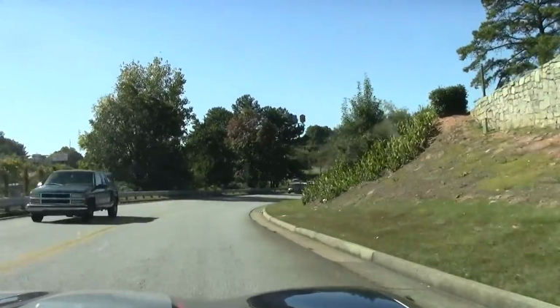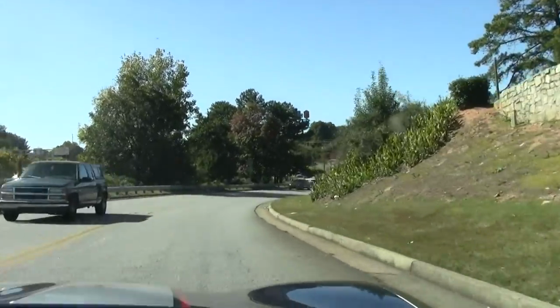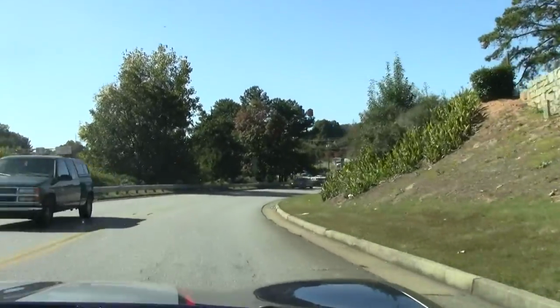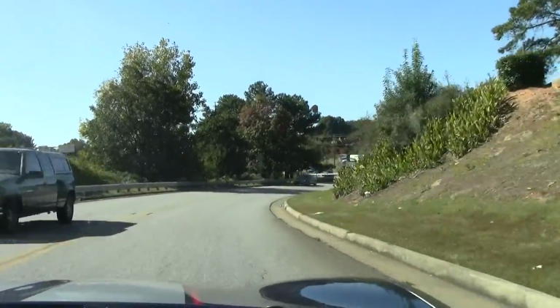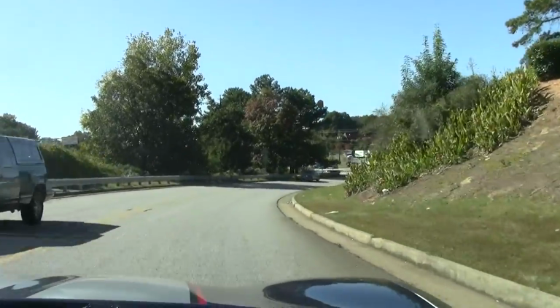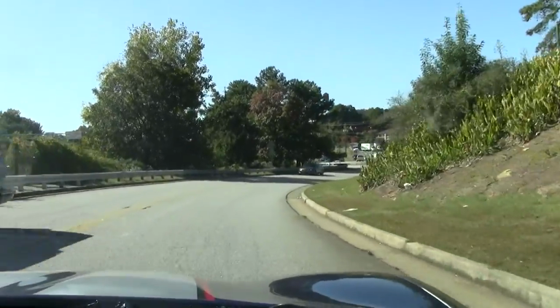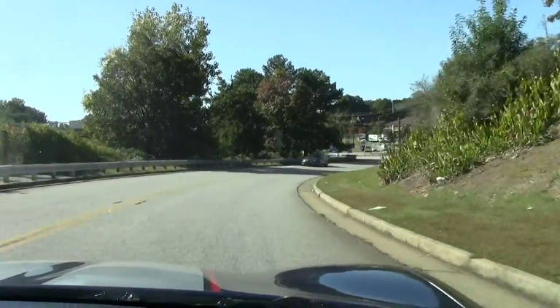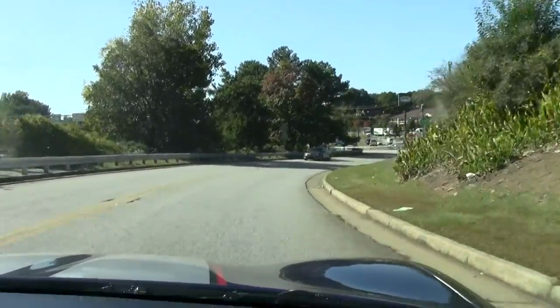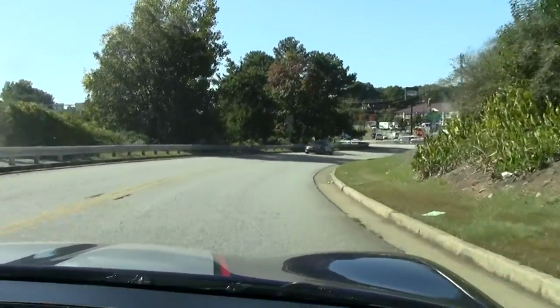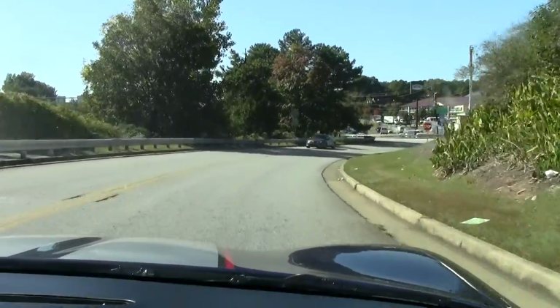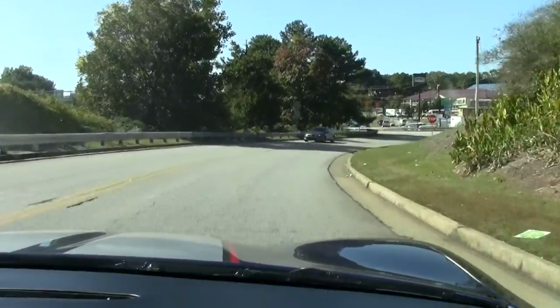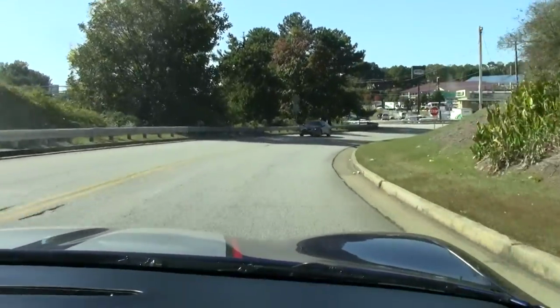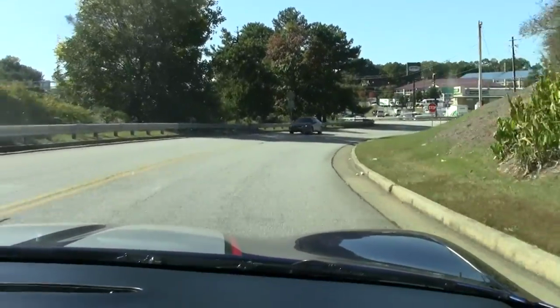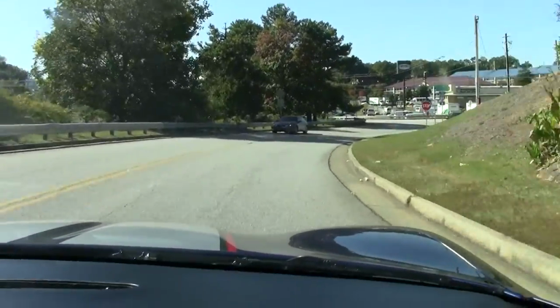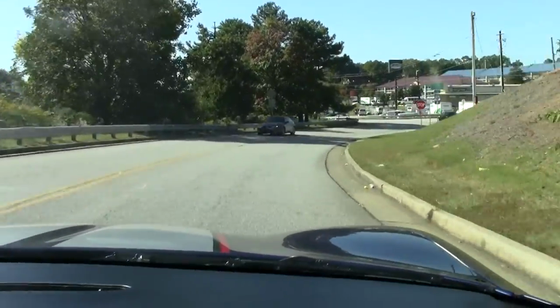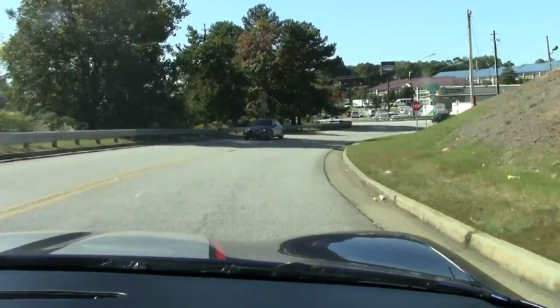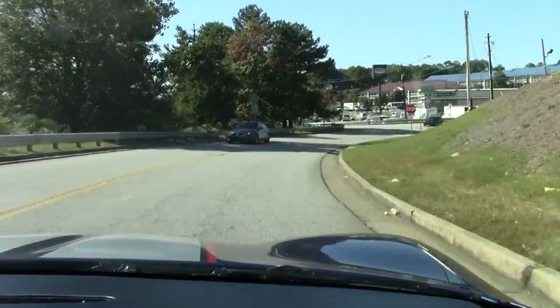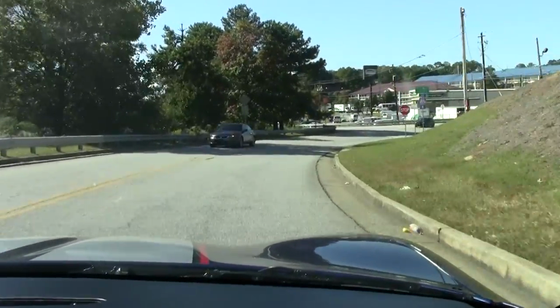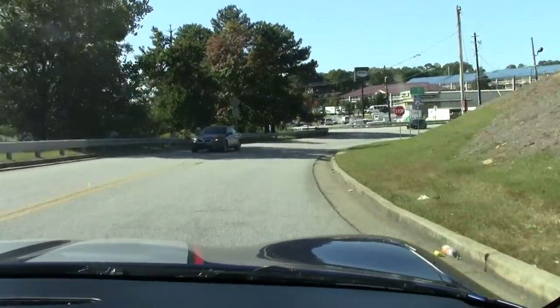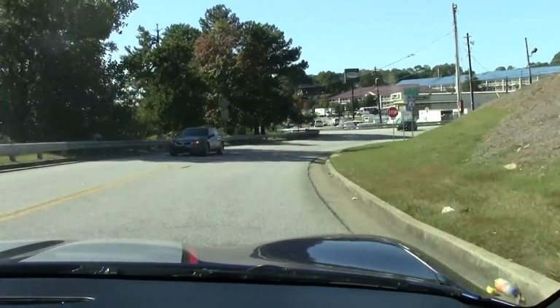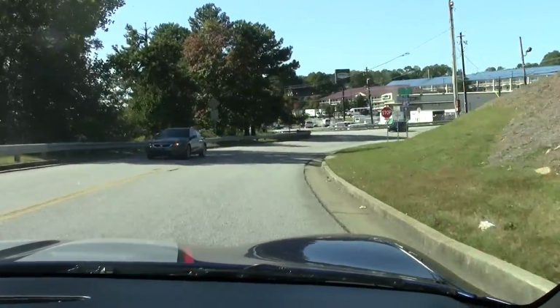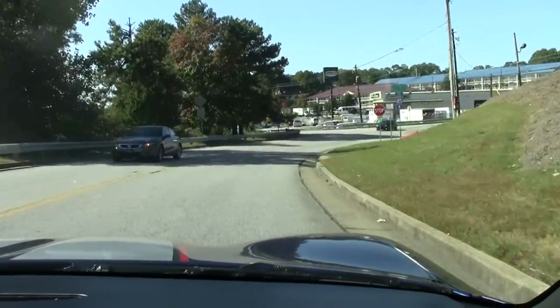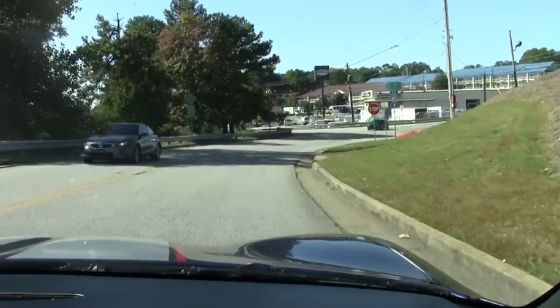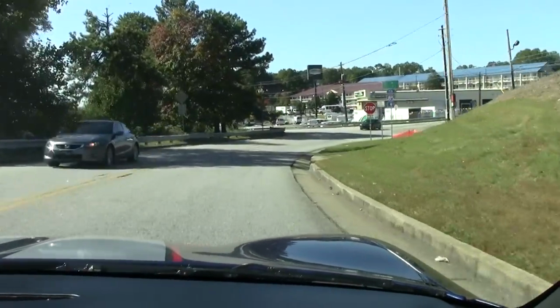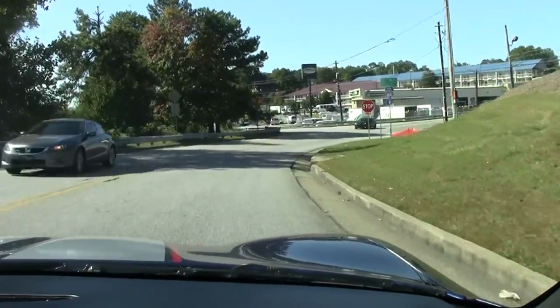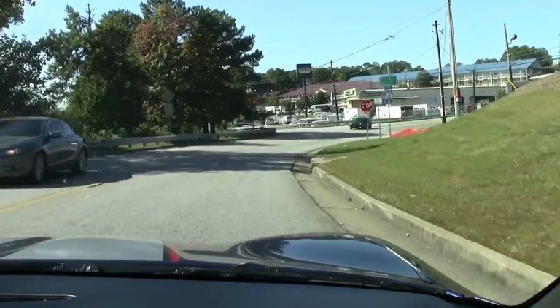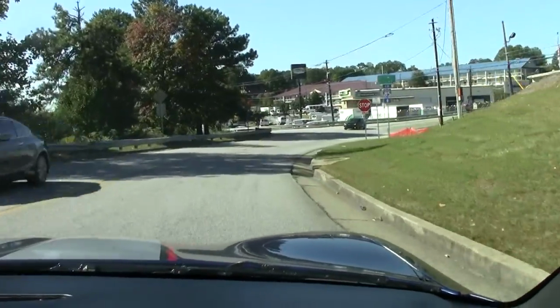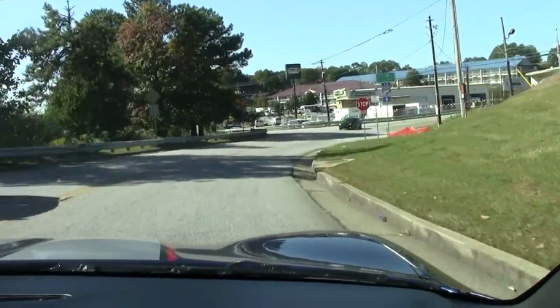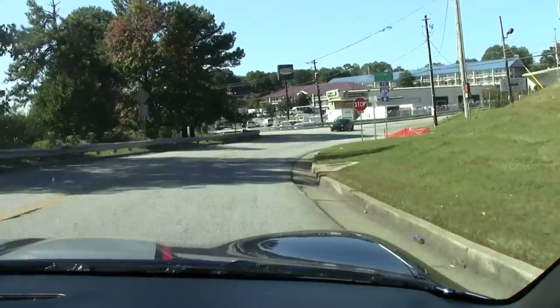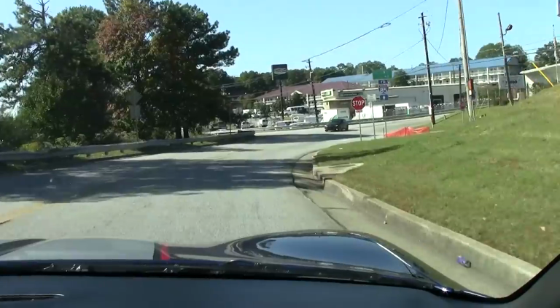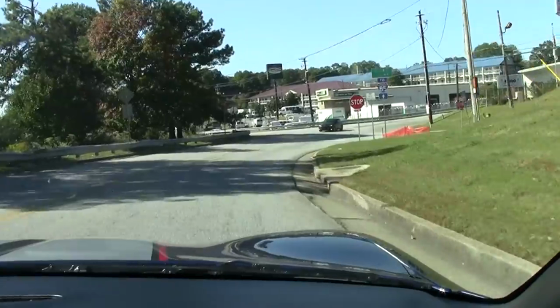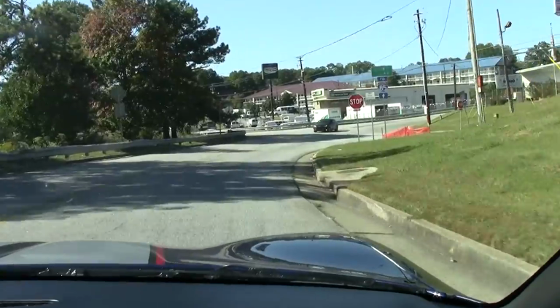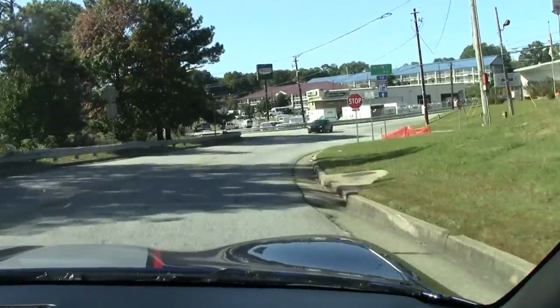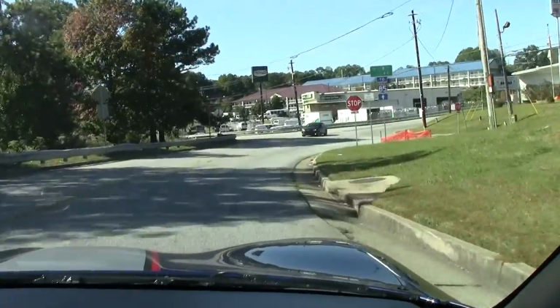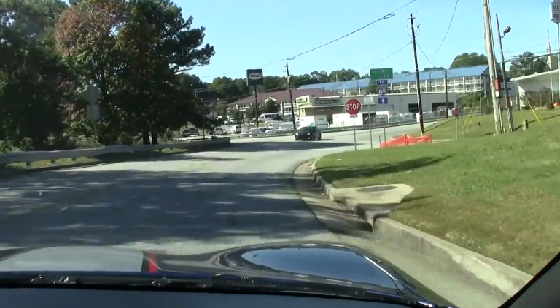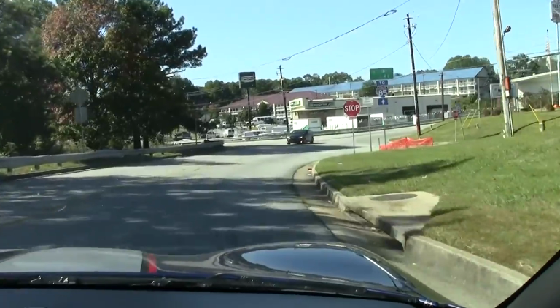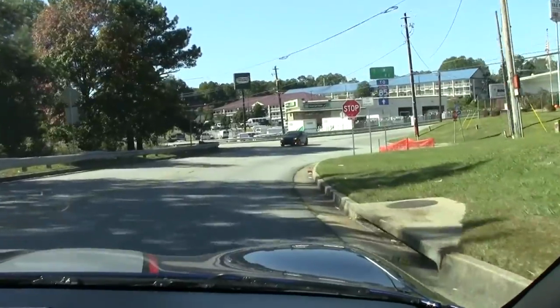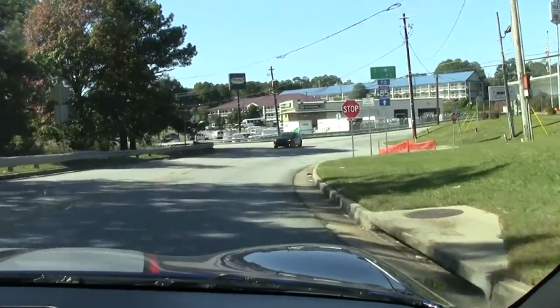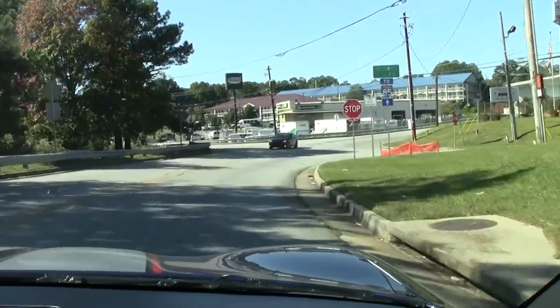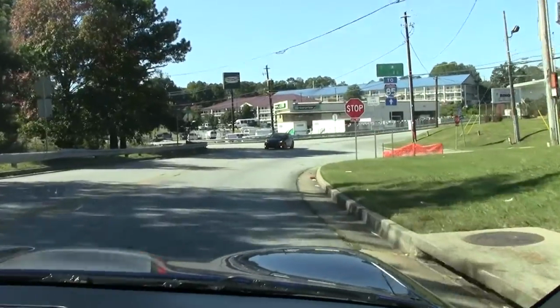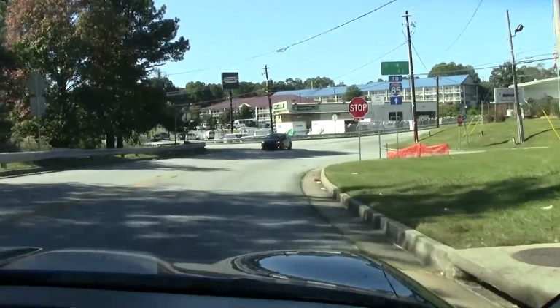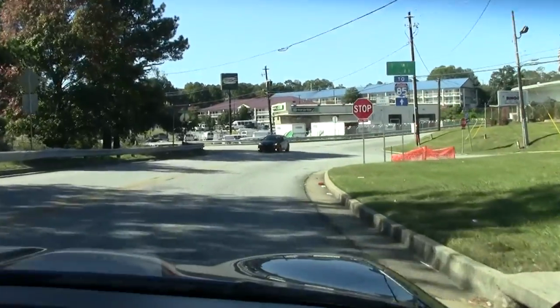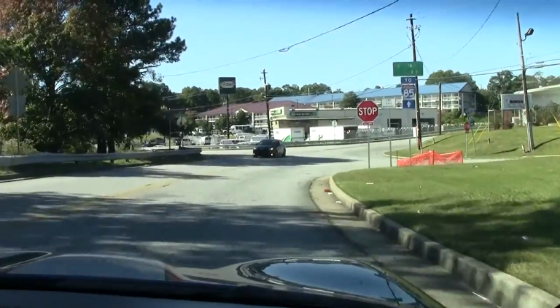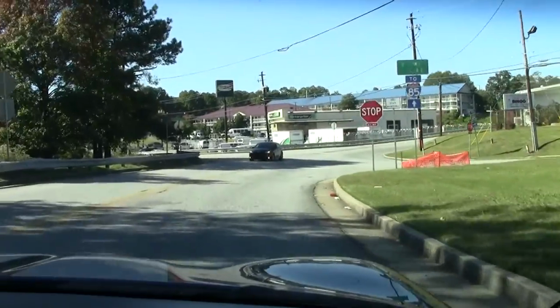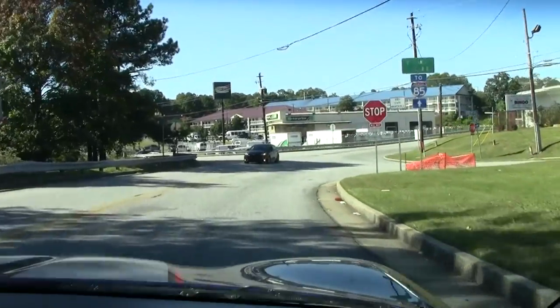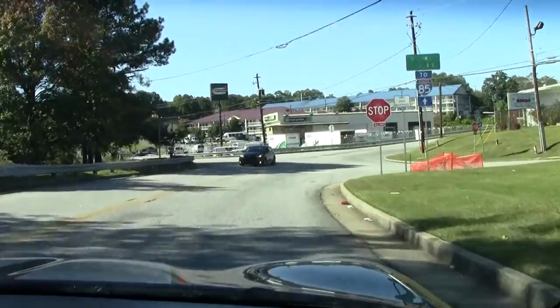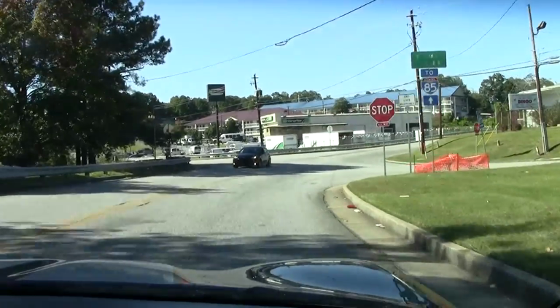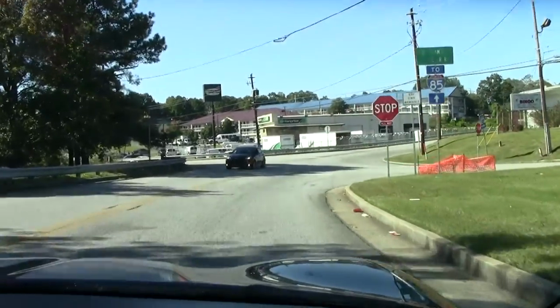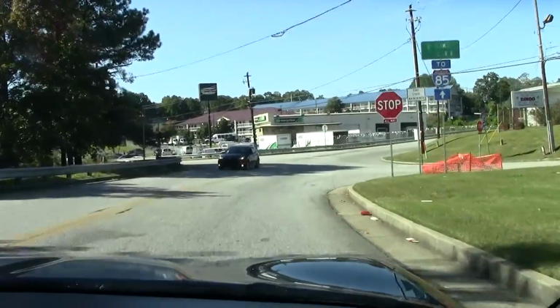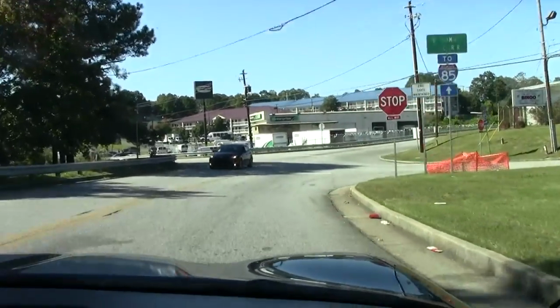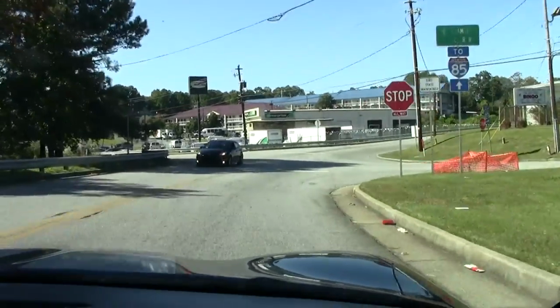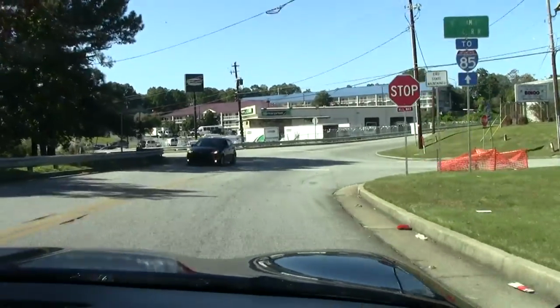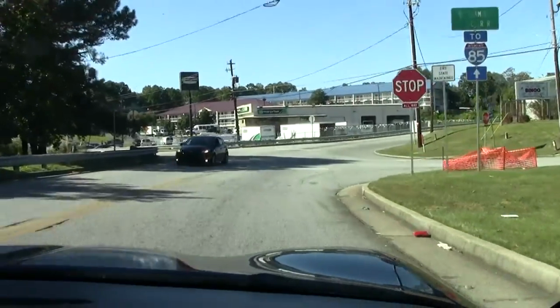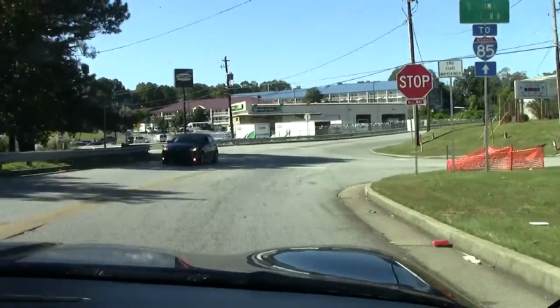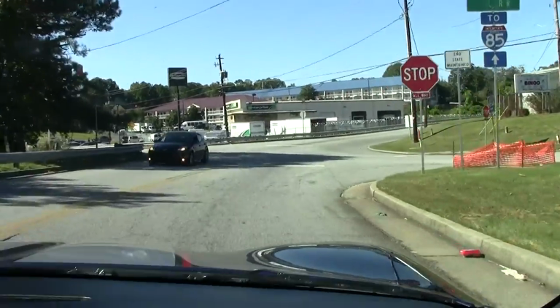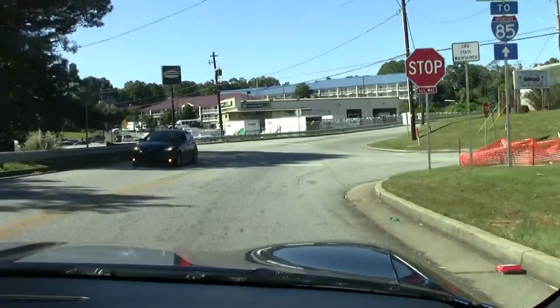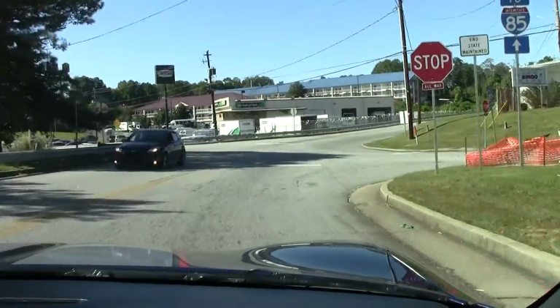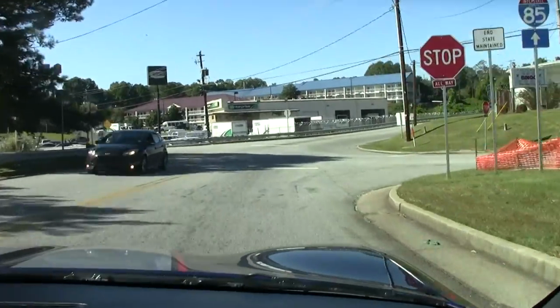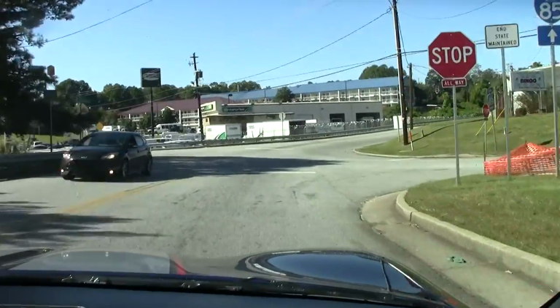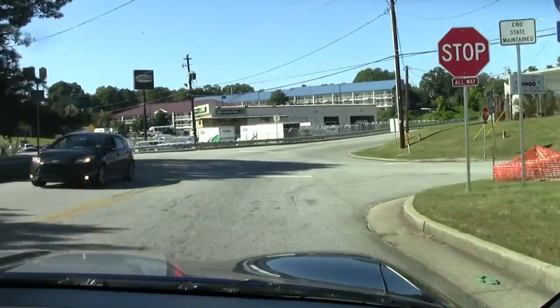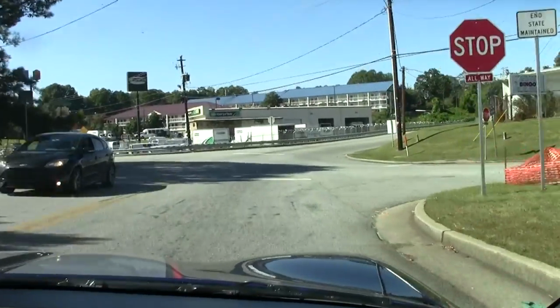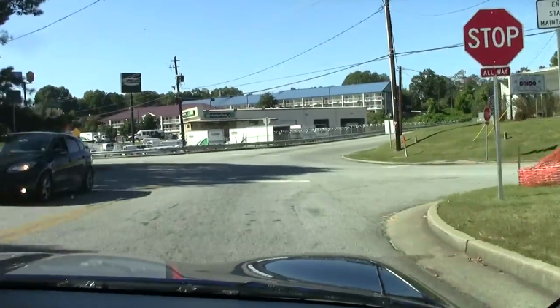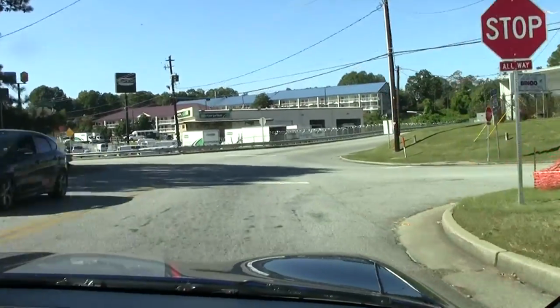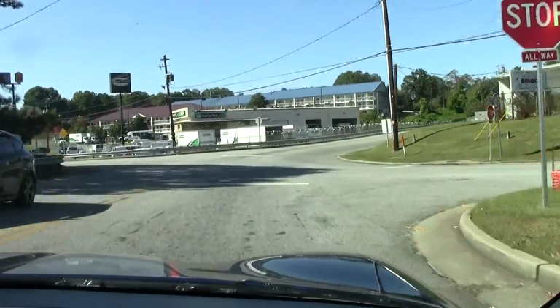As we slow down, the brakes are in great shape. There is no issue with those — they do their job just like they're supposed to.